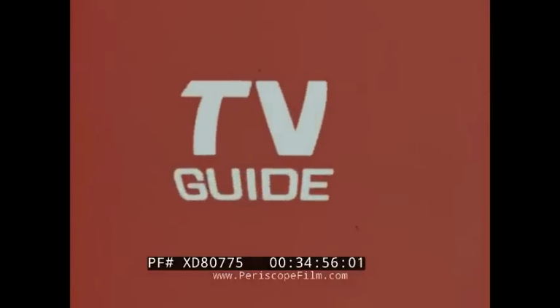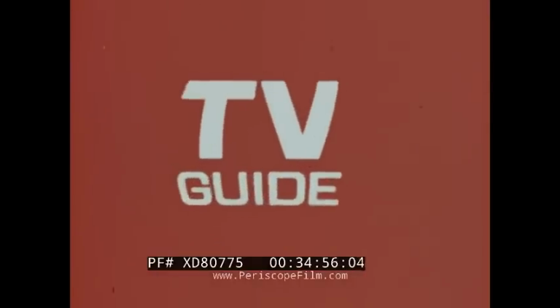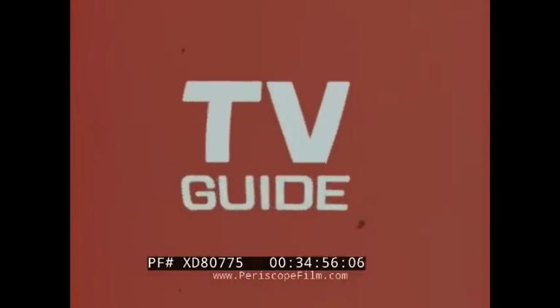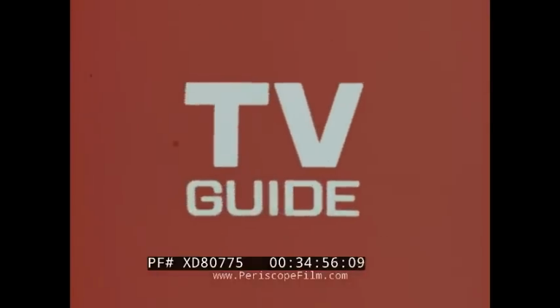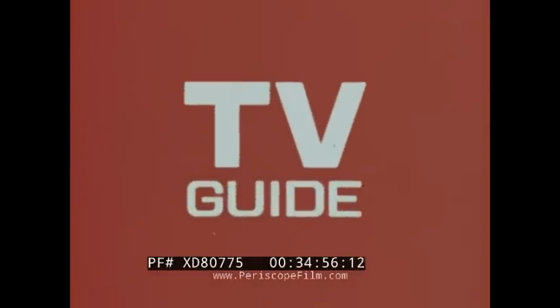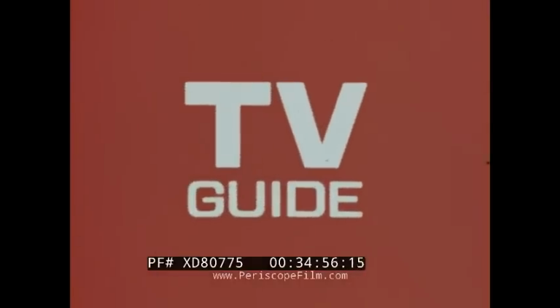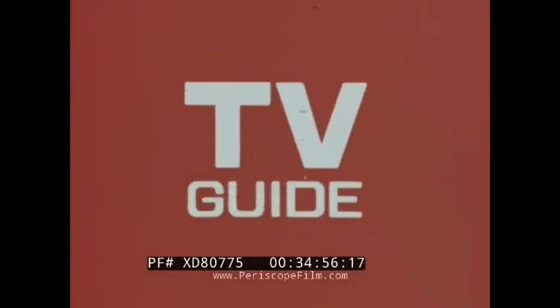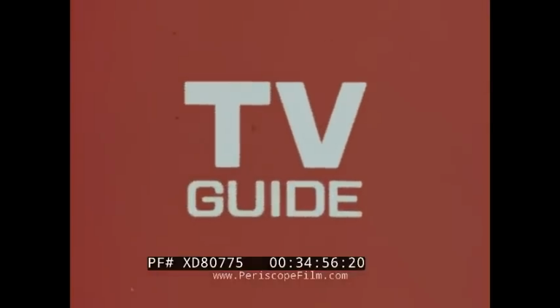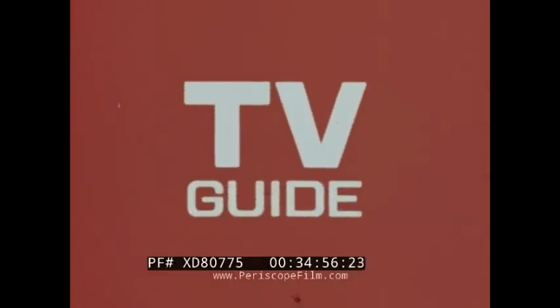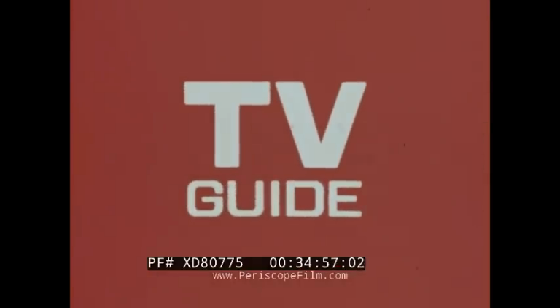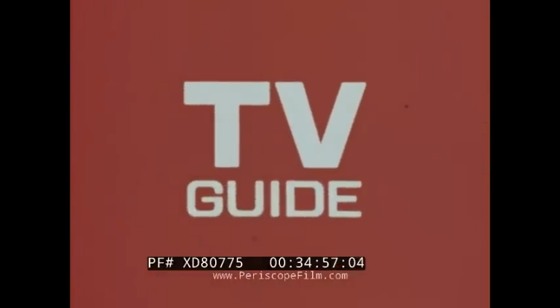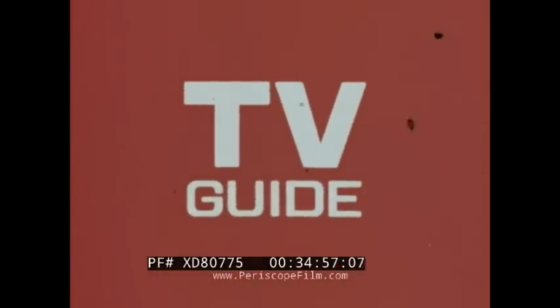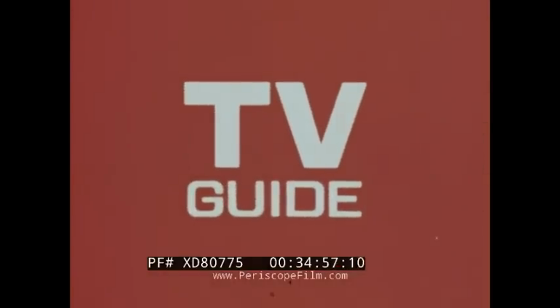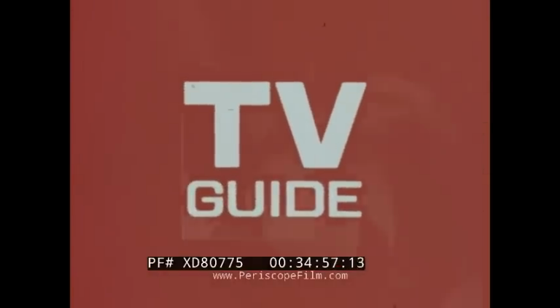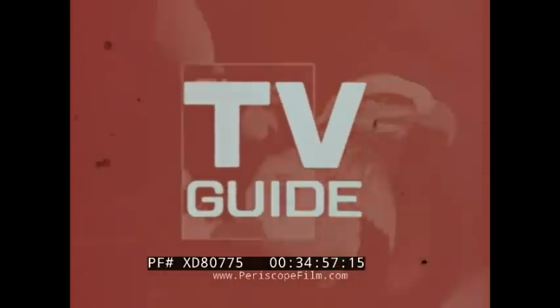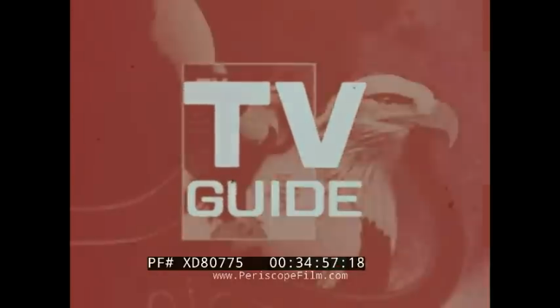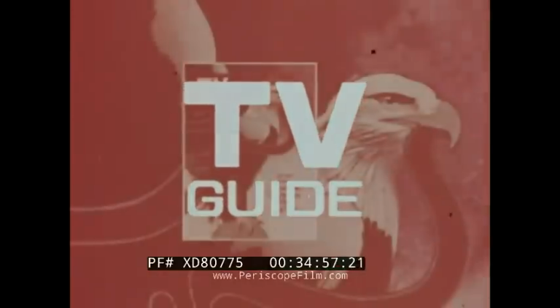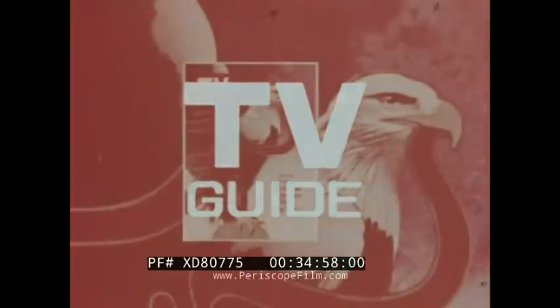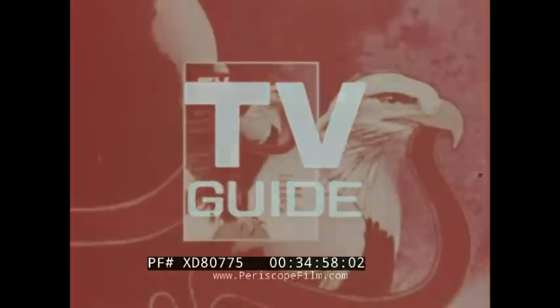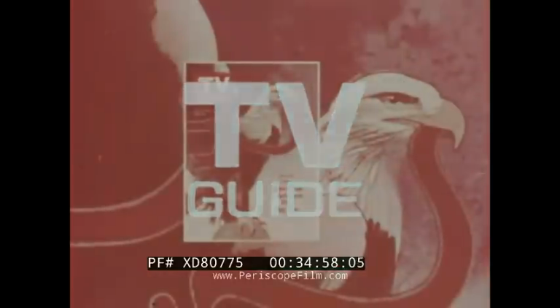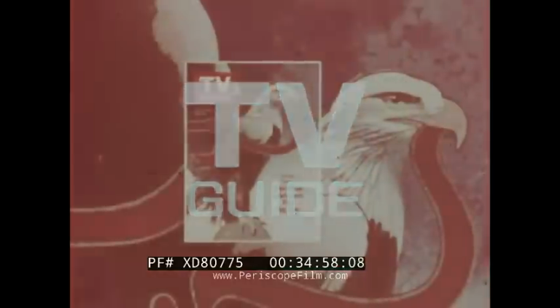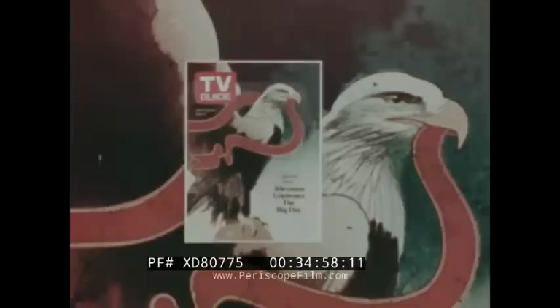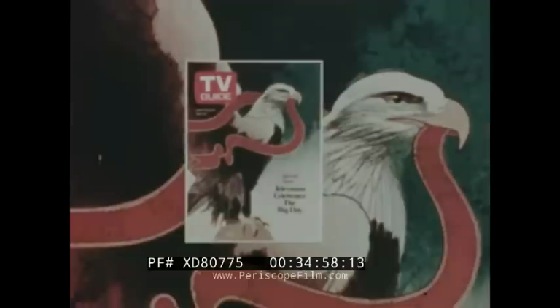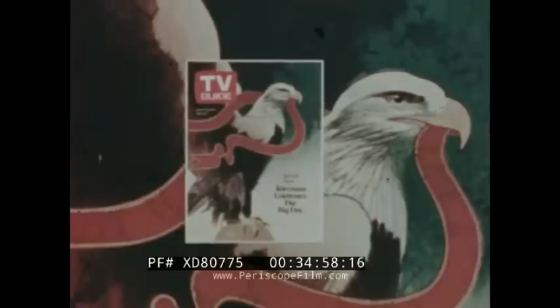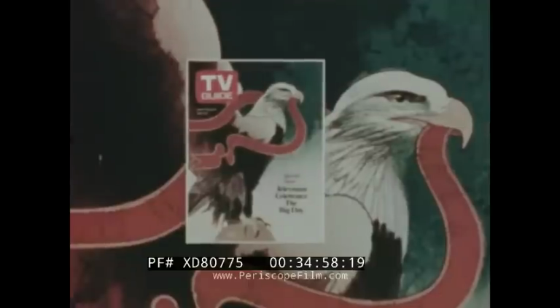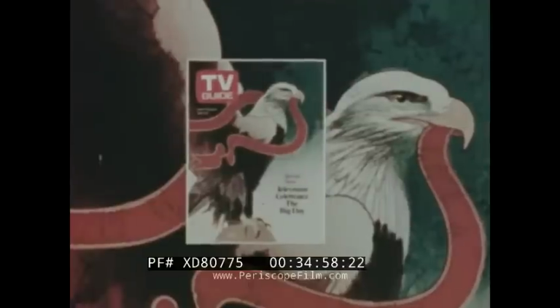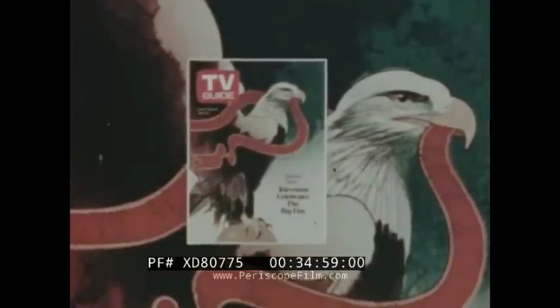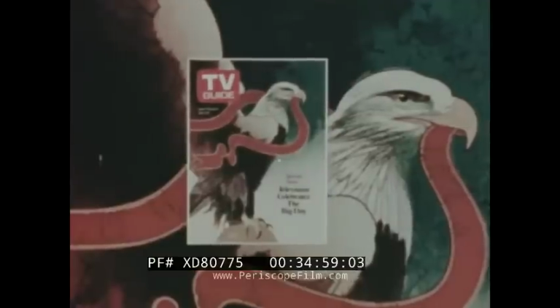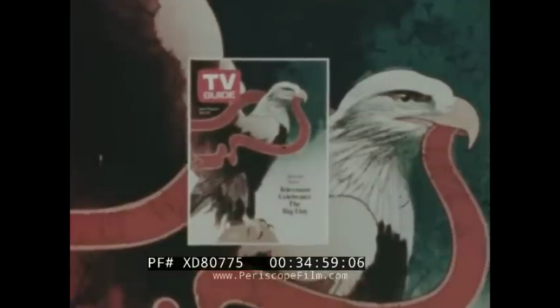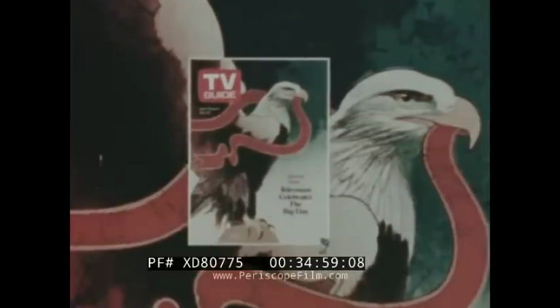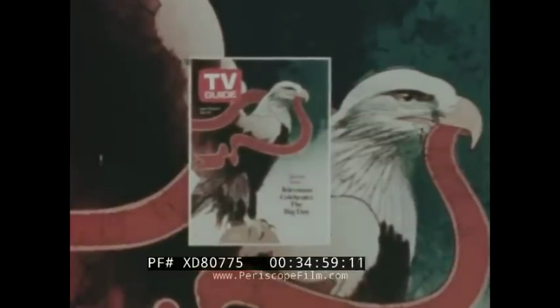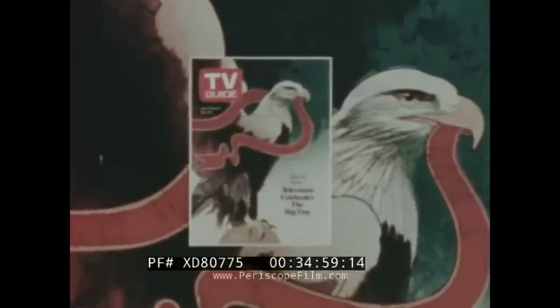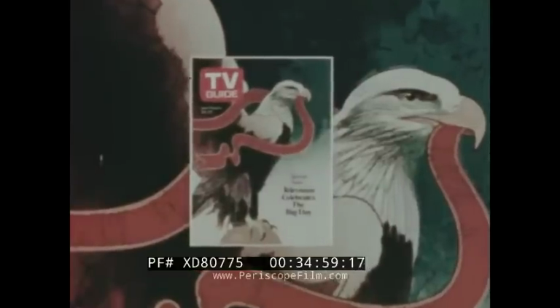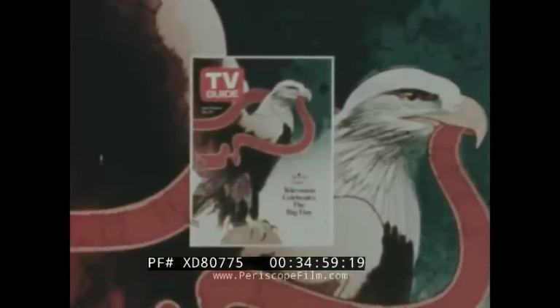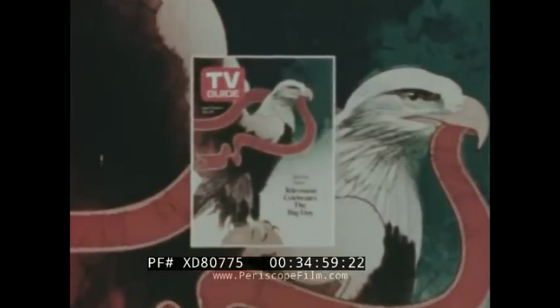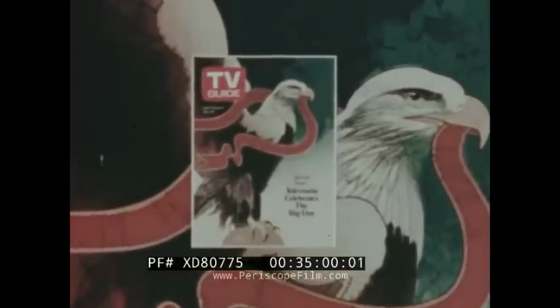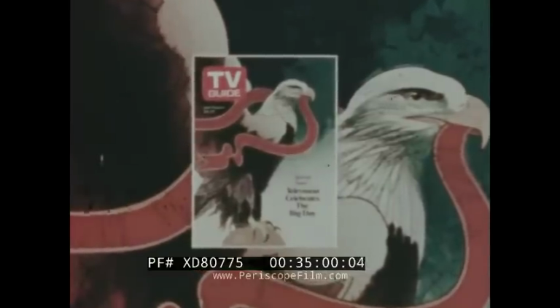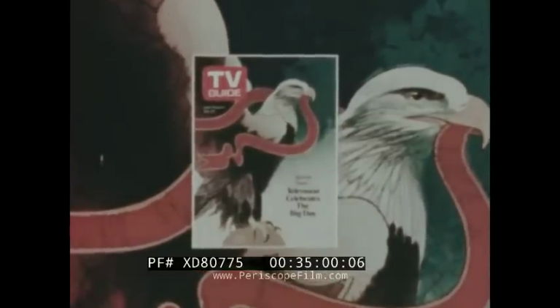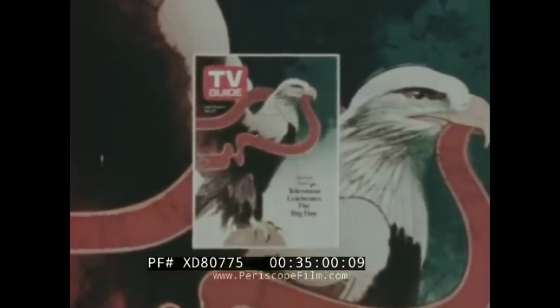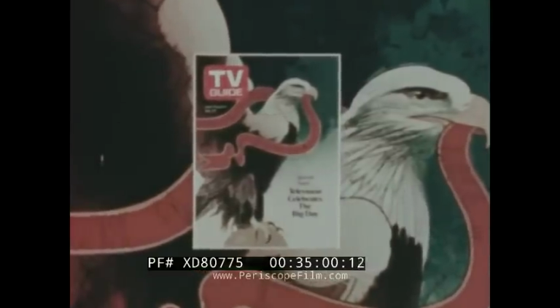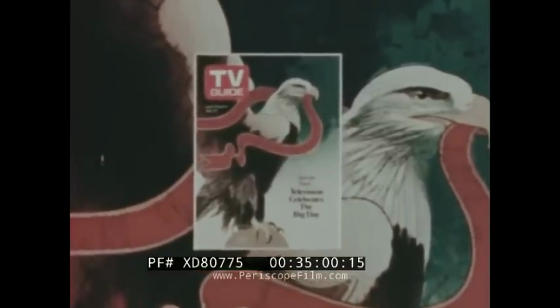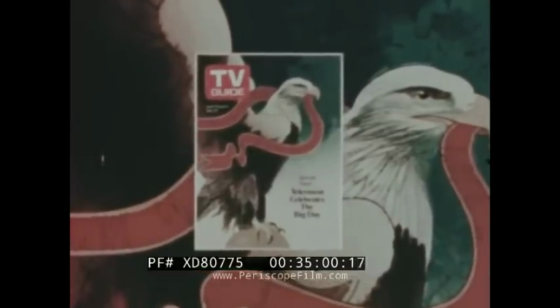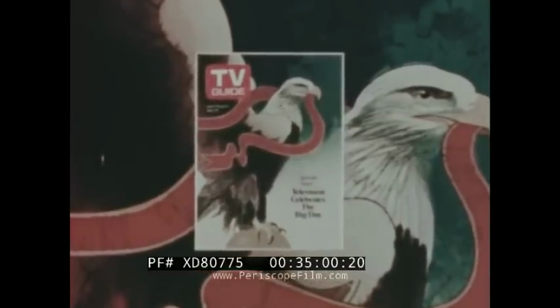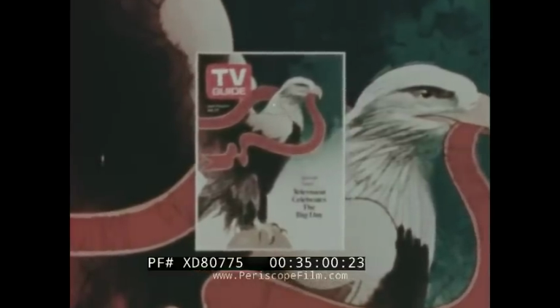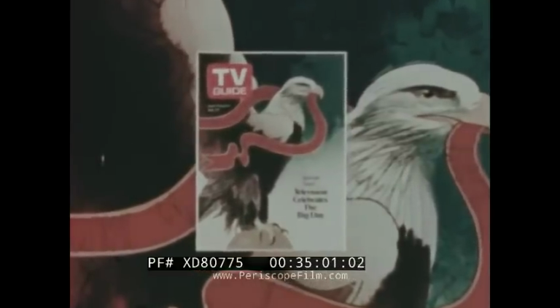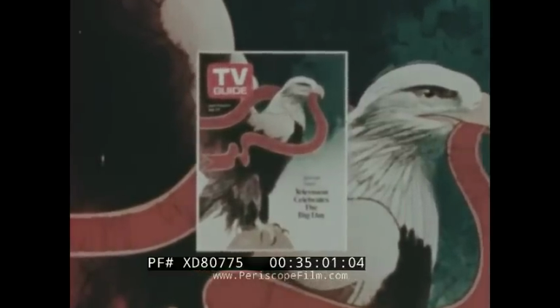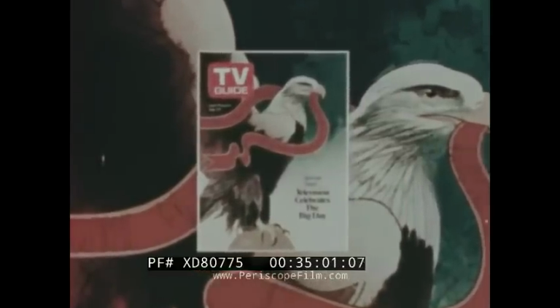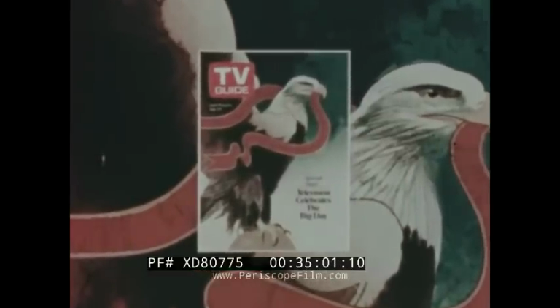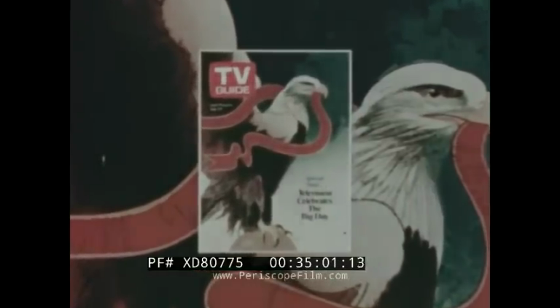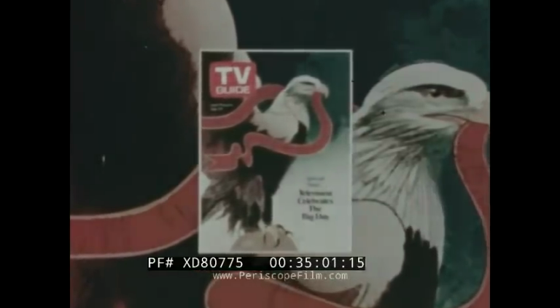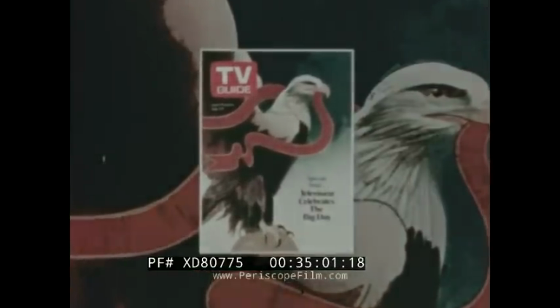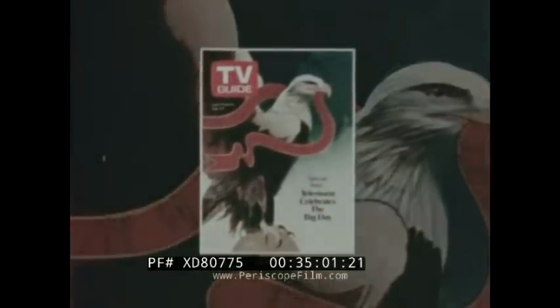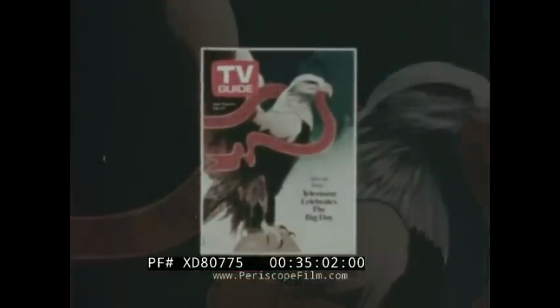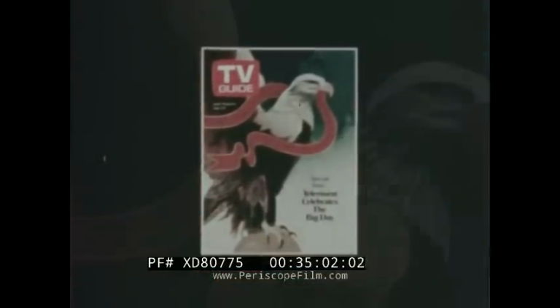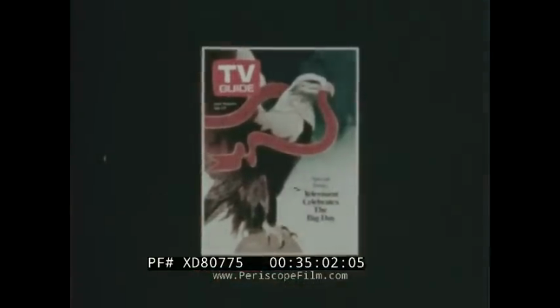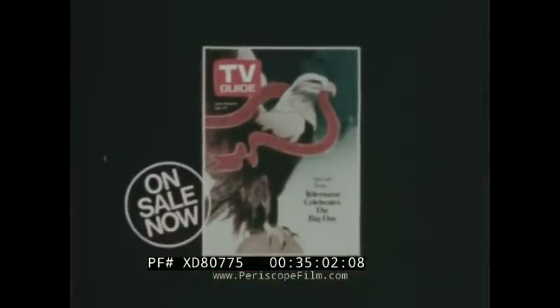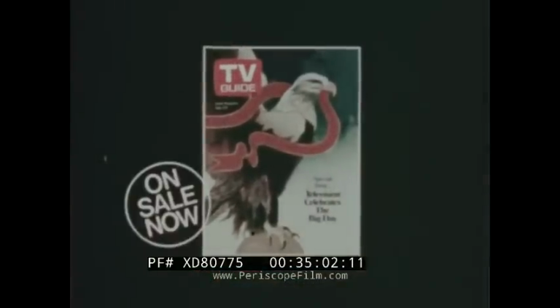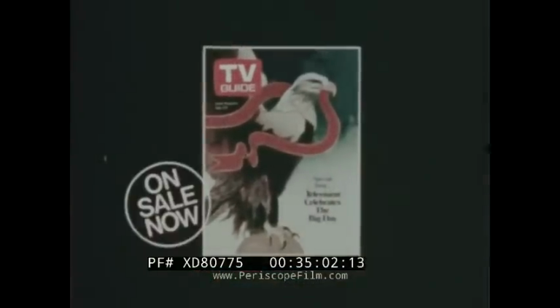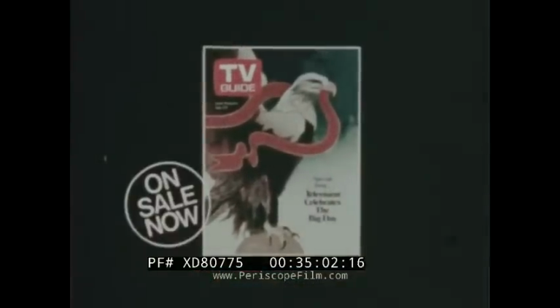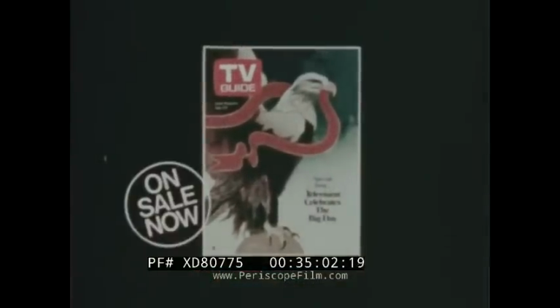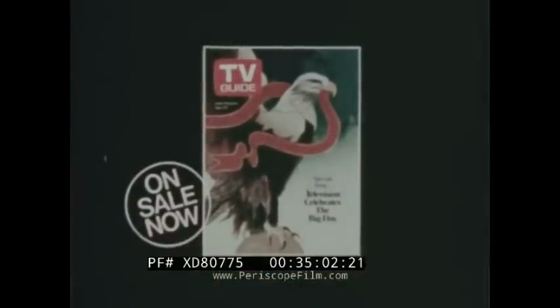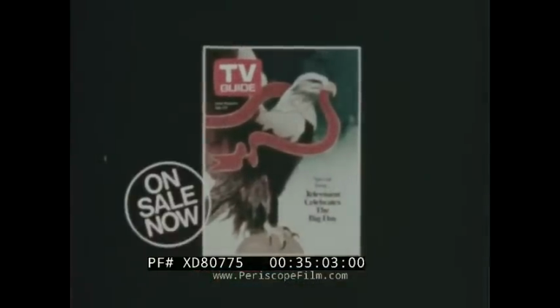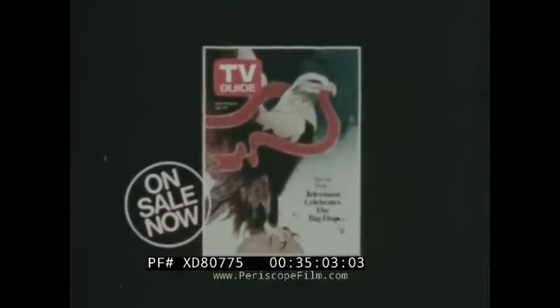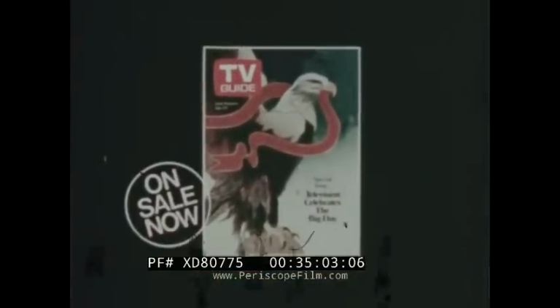This week, TV Guide reports on television's coverage of America's 200th birthday party. Read about the festivities in TV Guide.